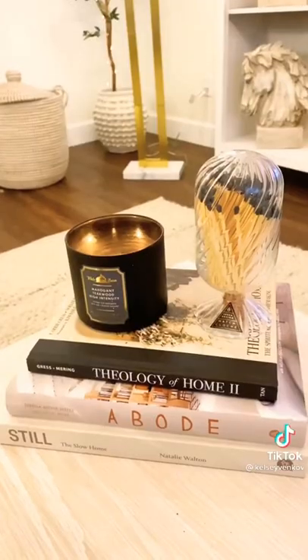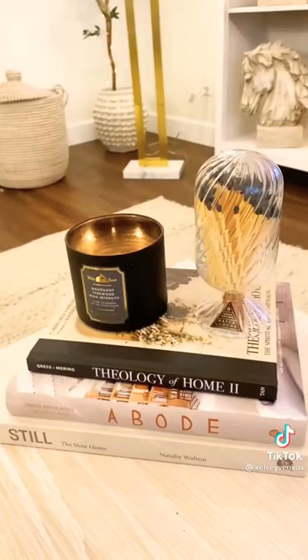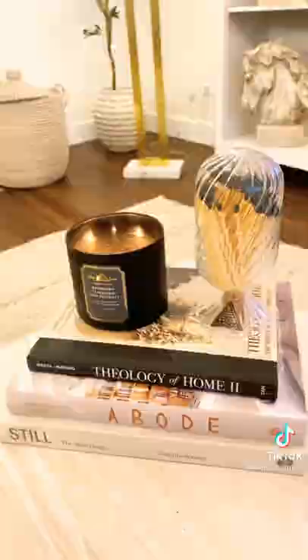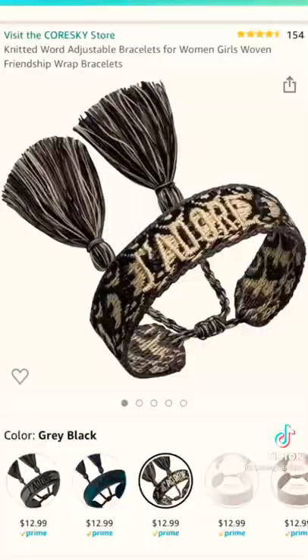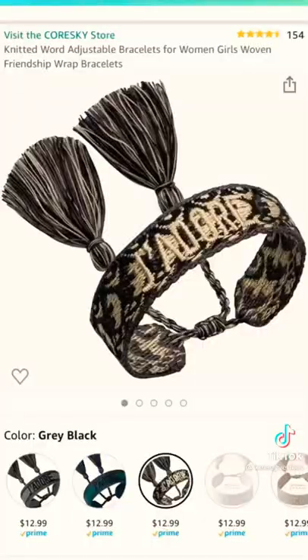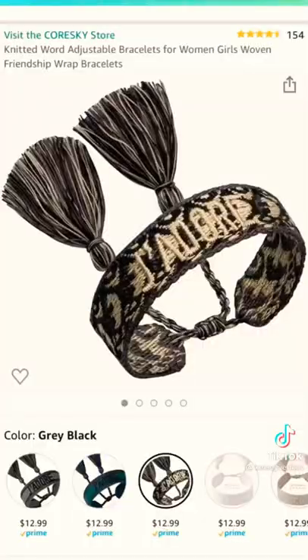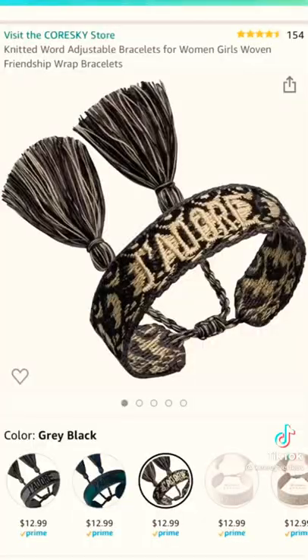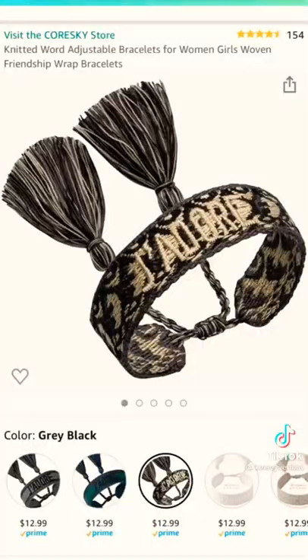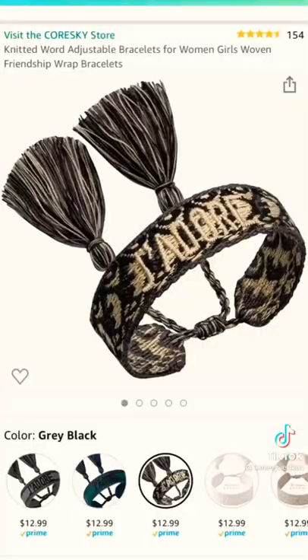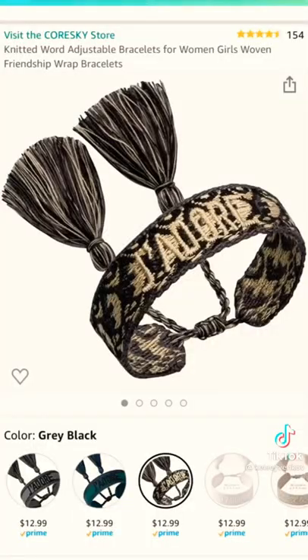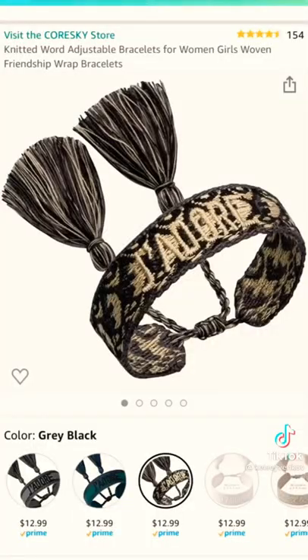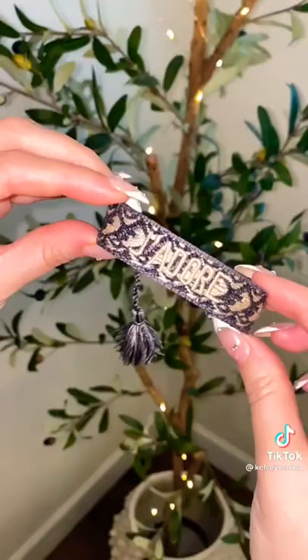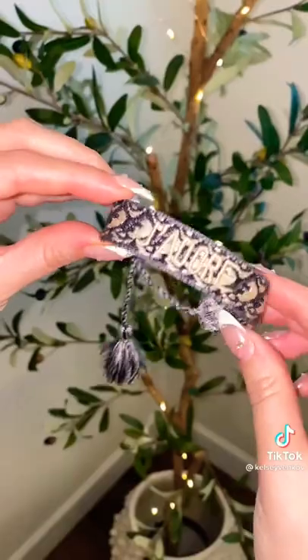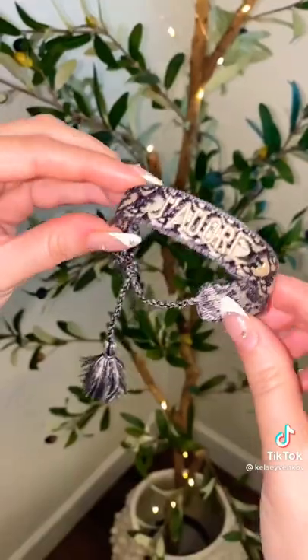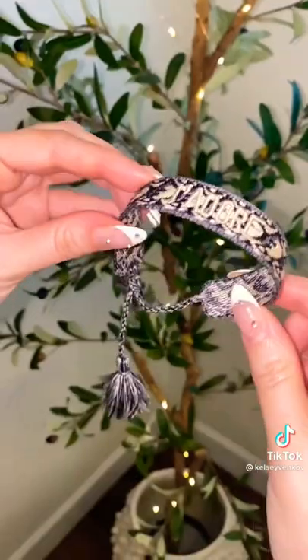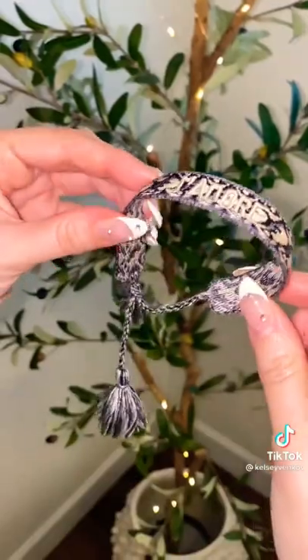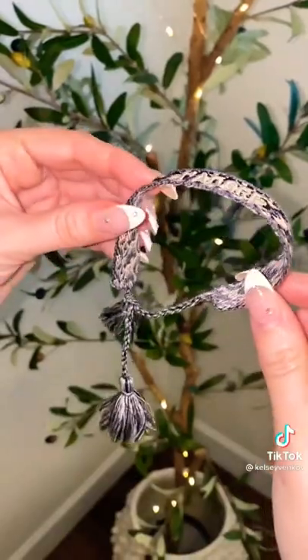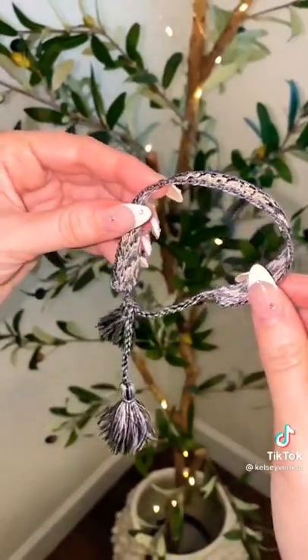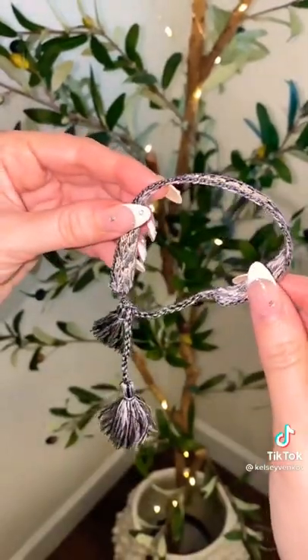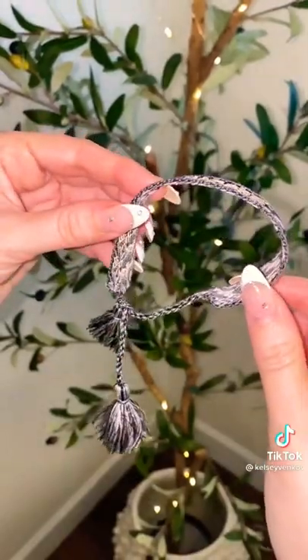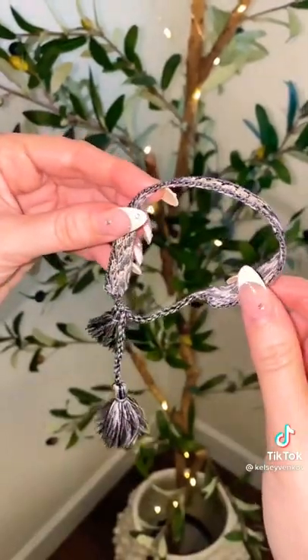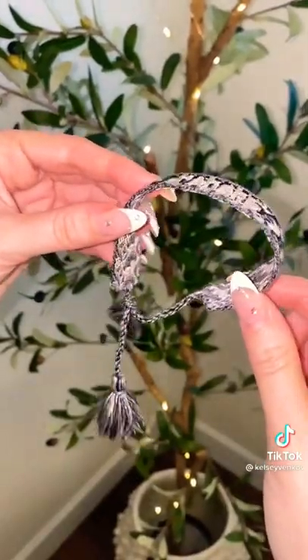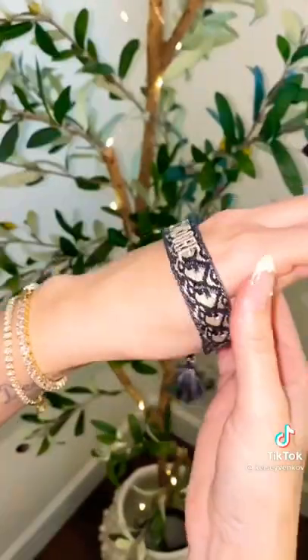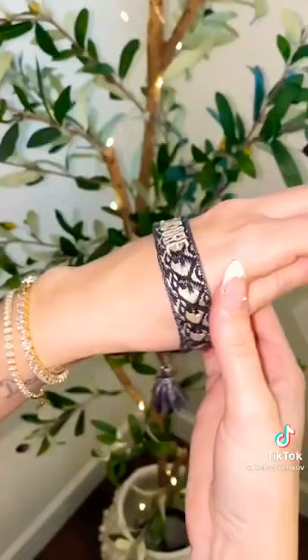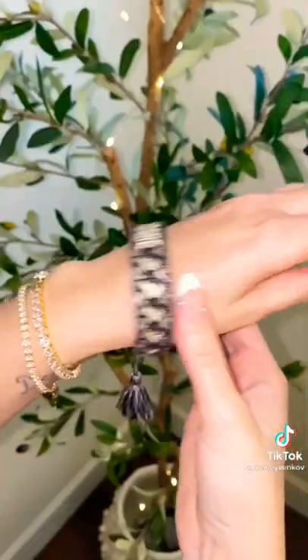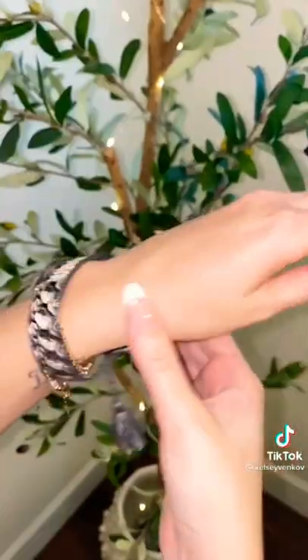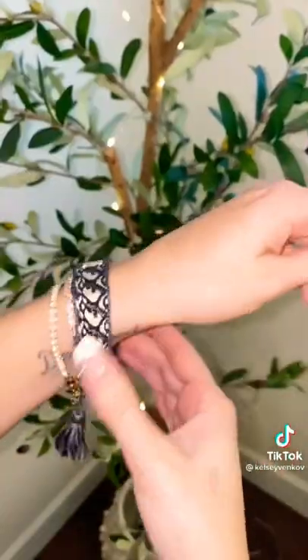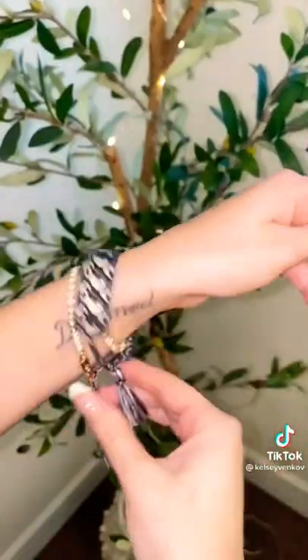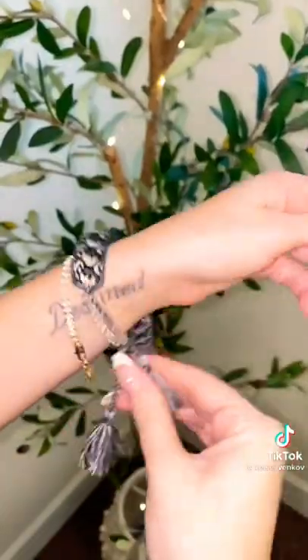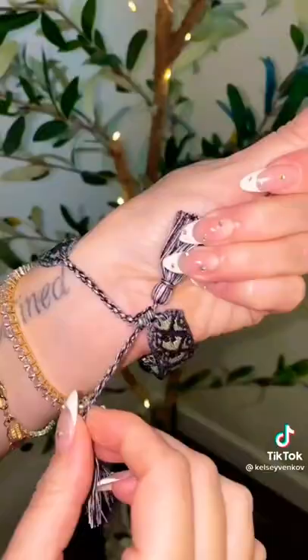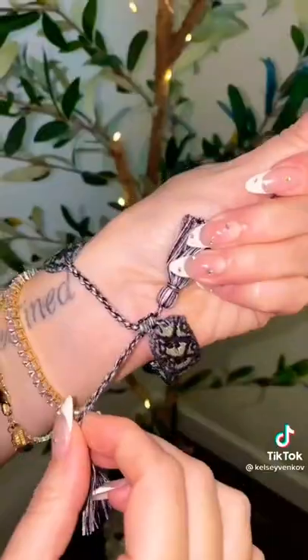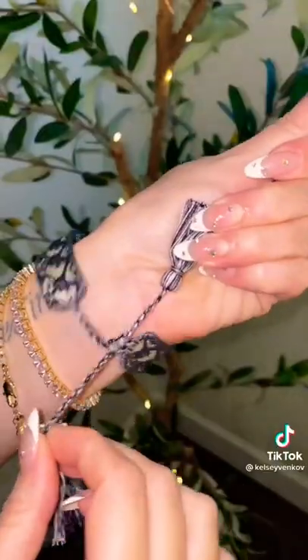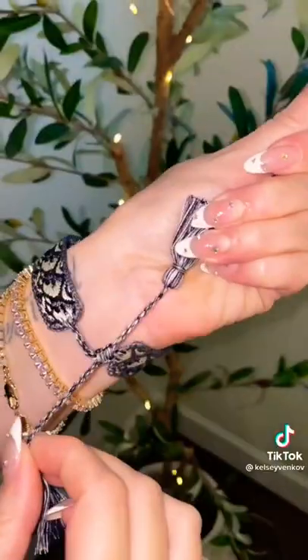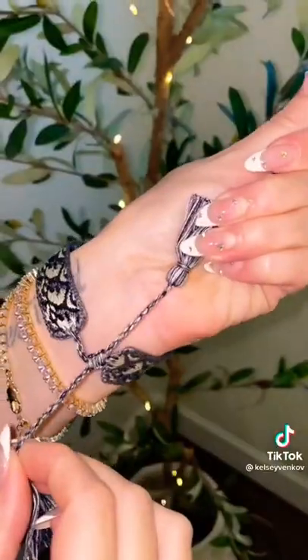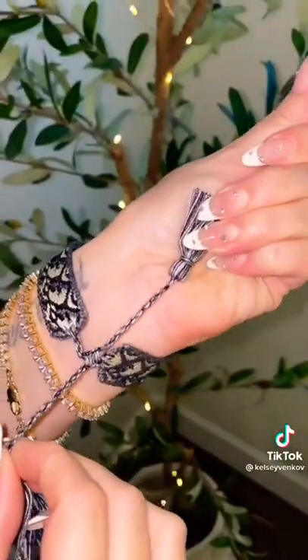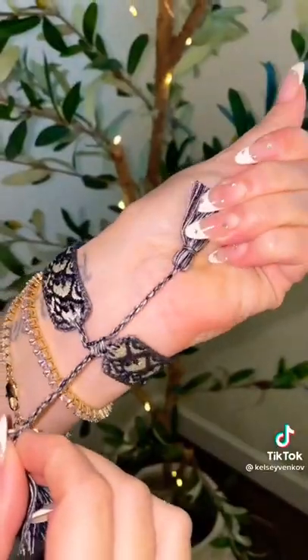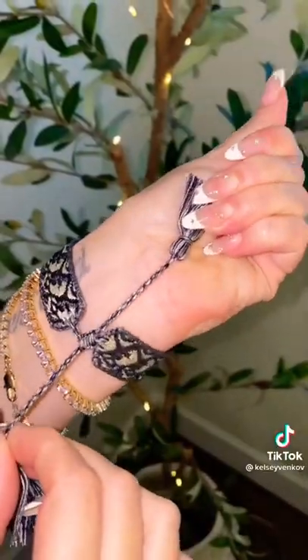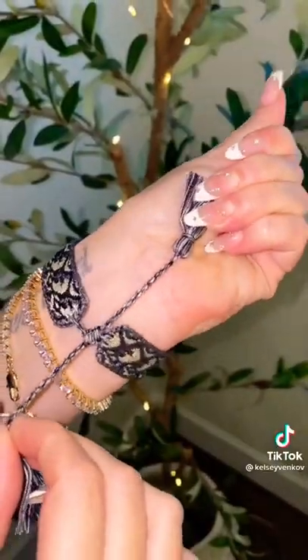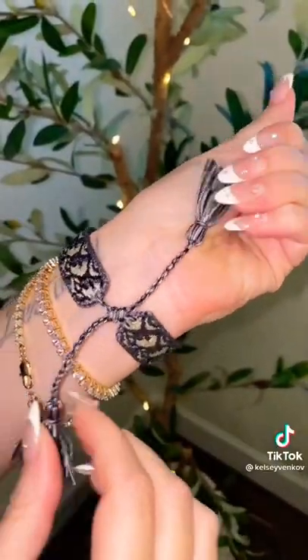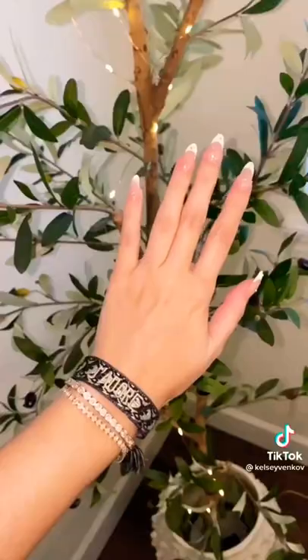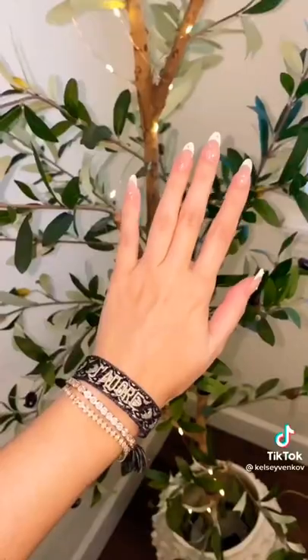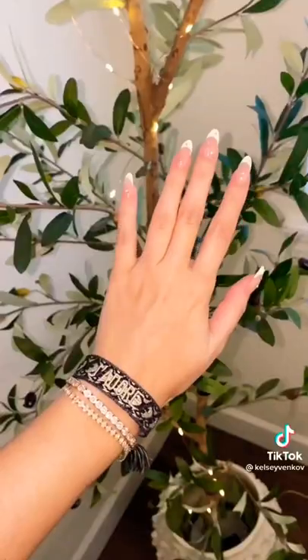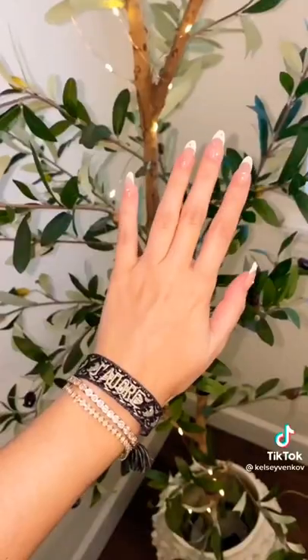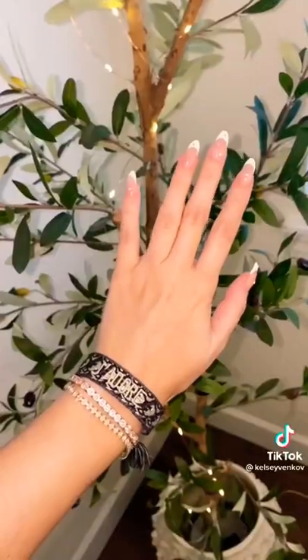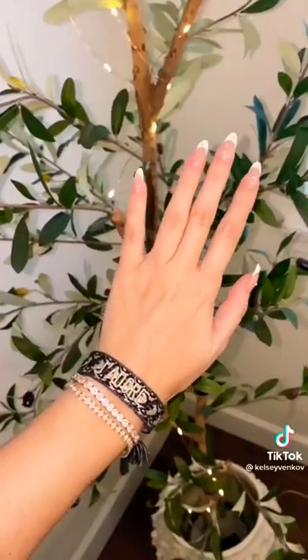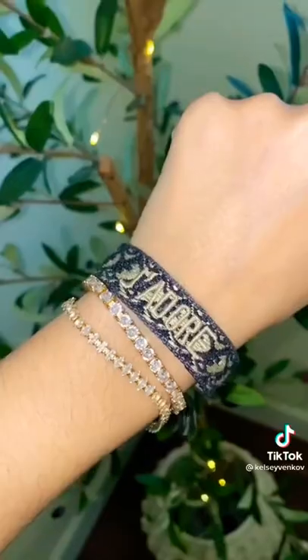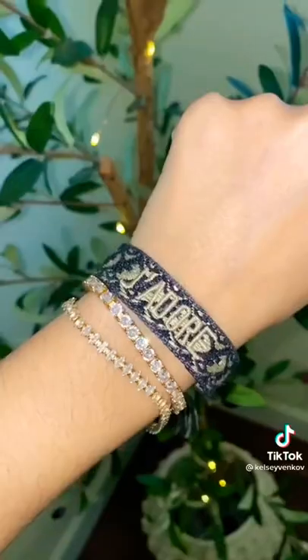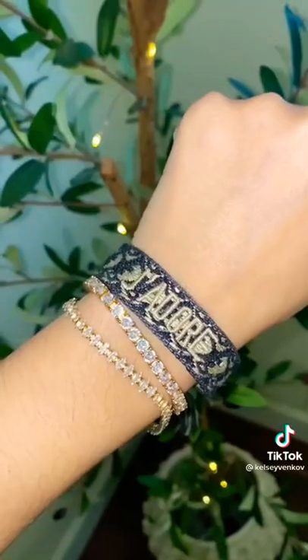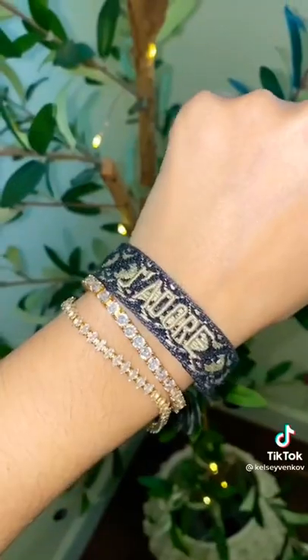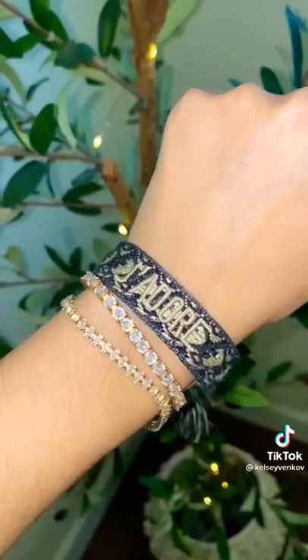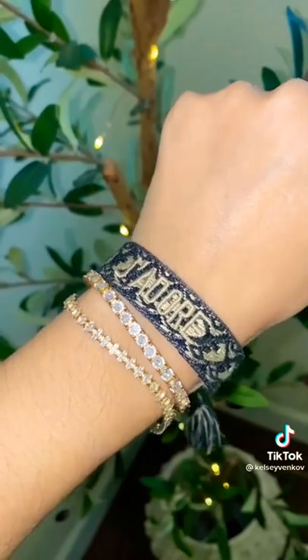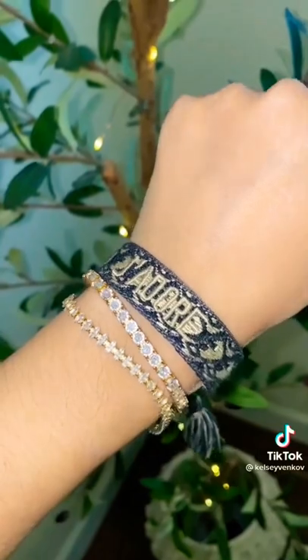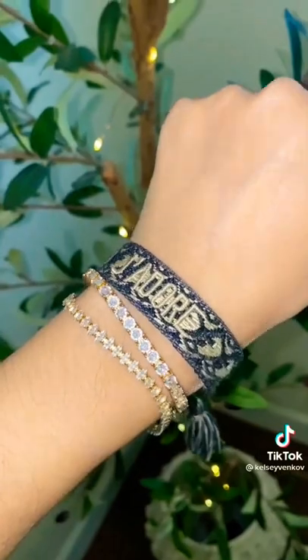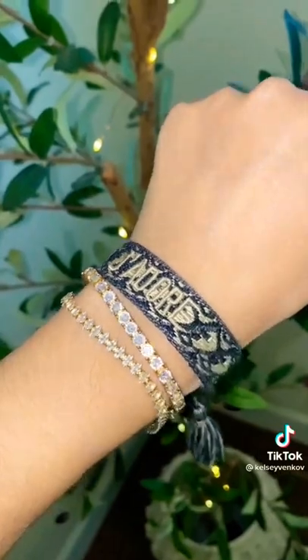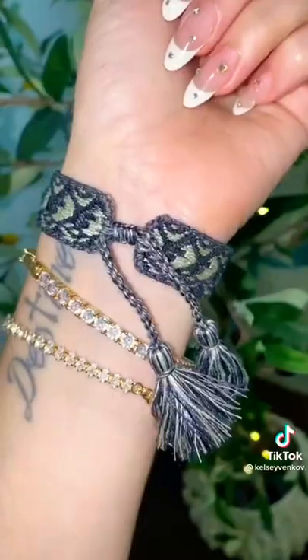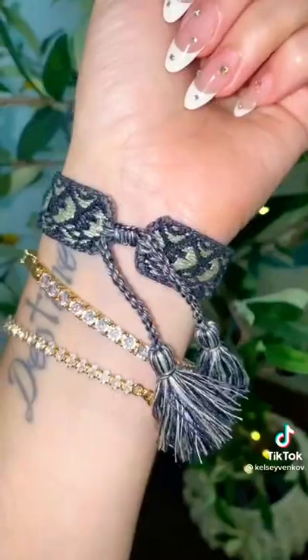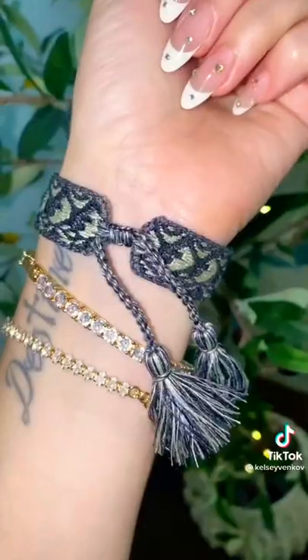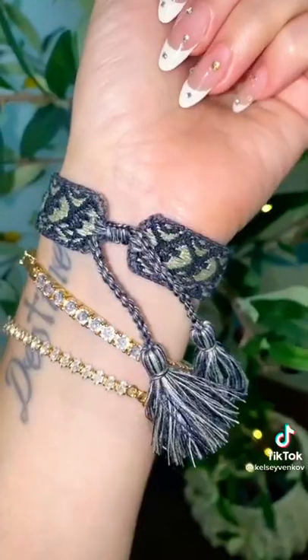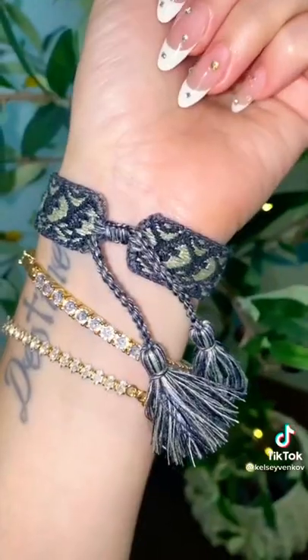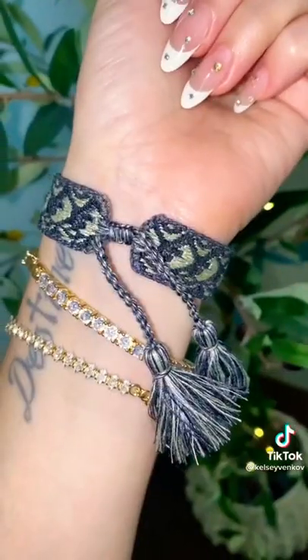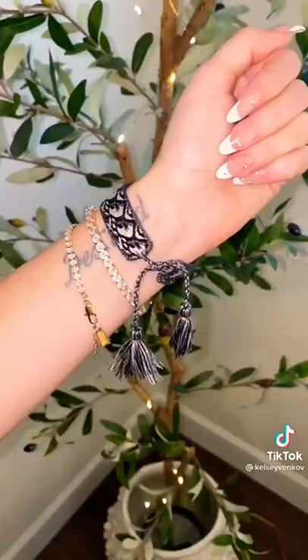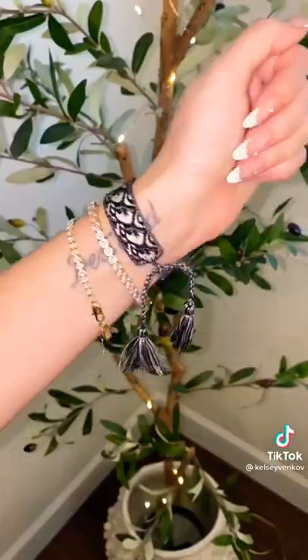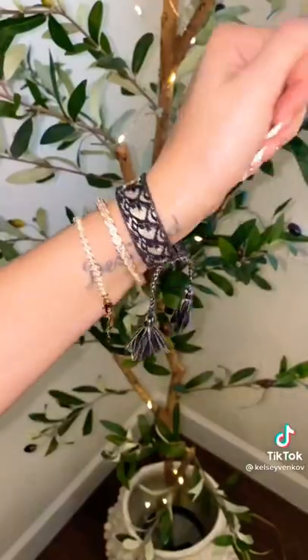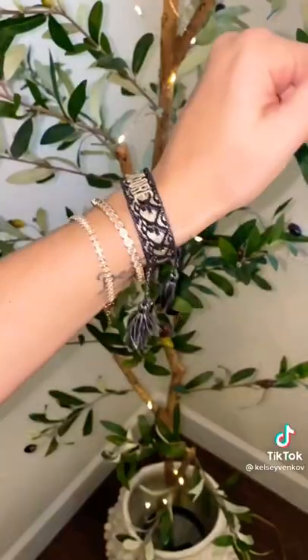Next, we all know and love the knitted Christian Dior bracelets. This one is a dupe. It is a fraction of the price, obviously, for only $12.99. I think it's really cute and comes in a bunch of different colors.